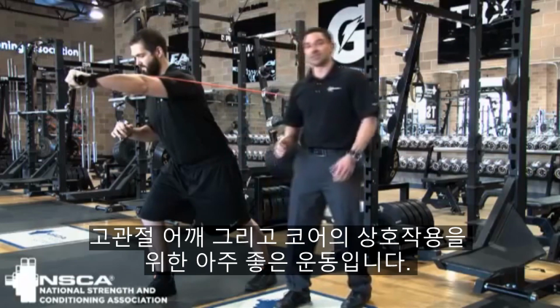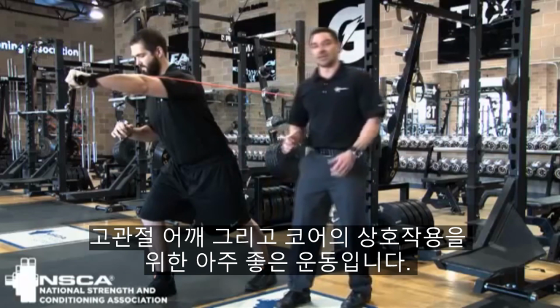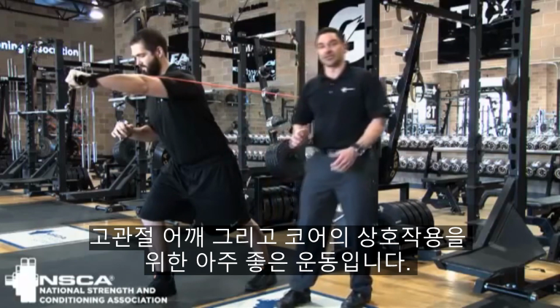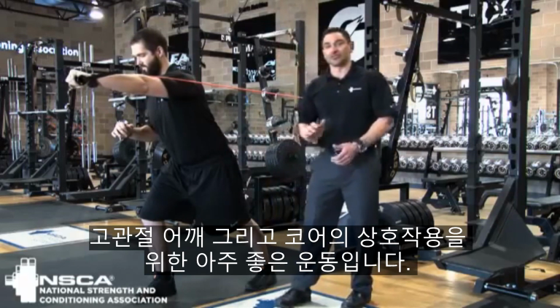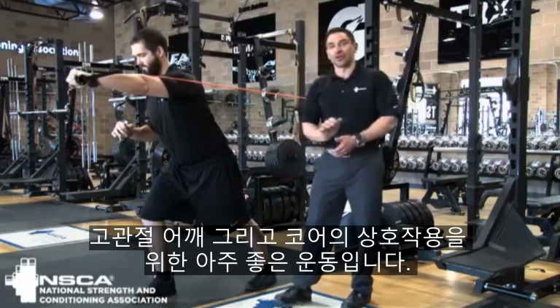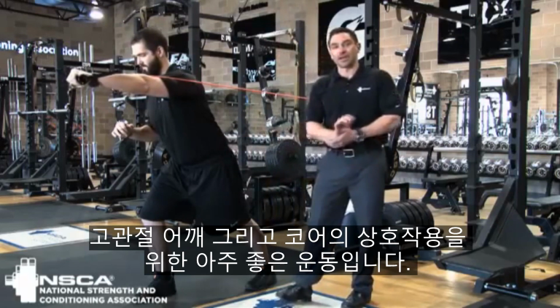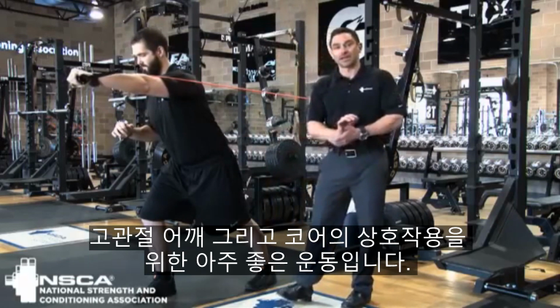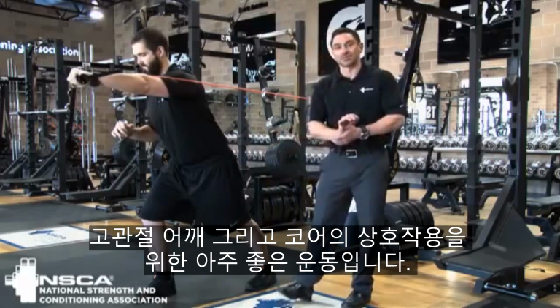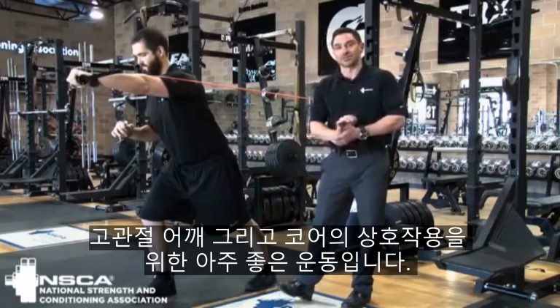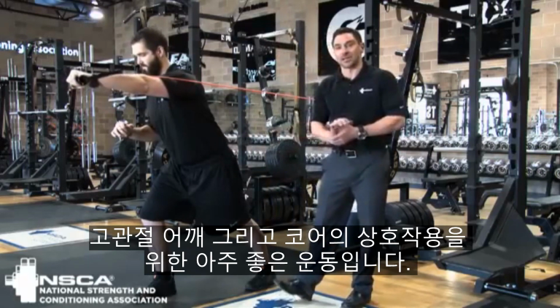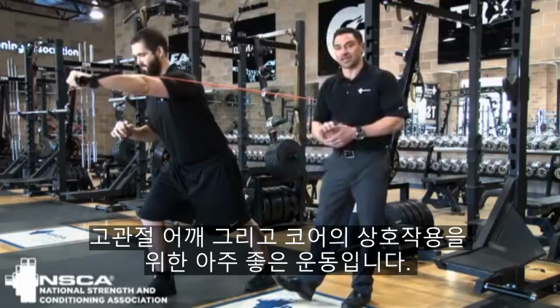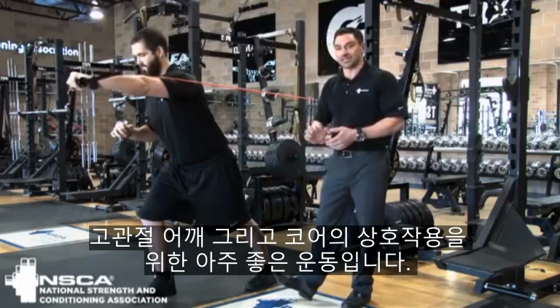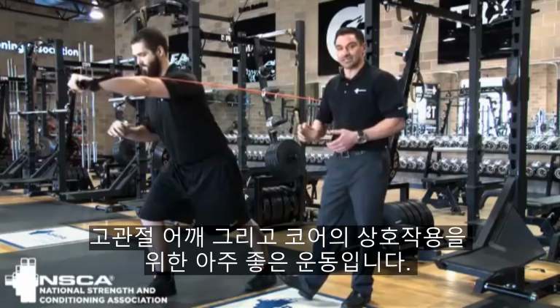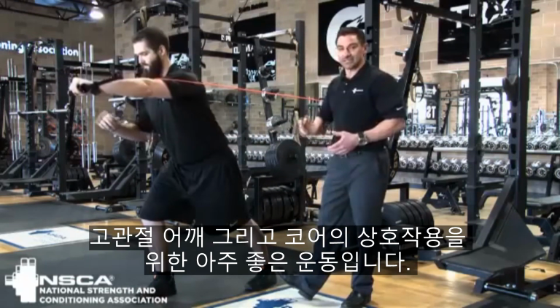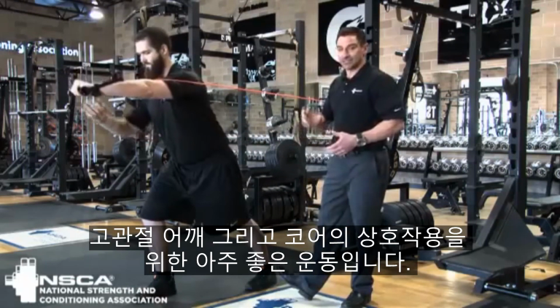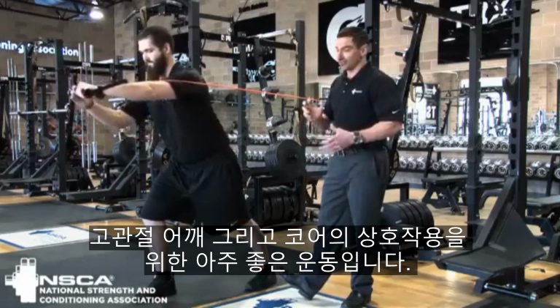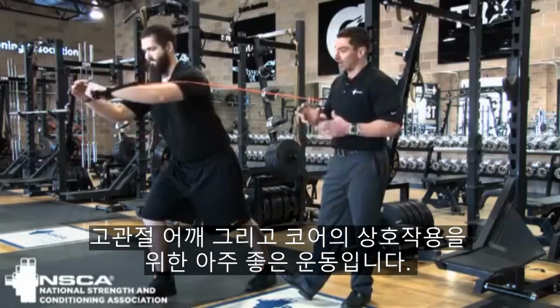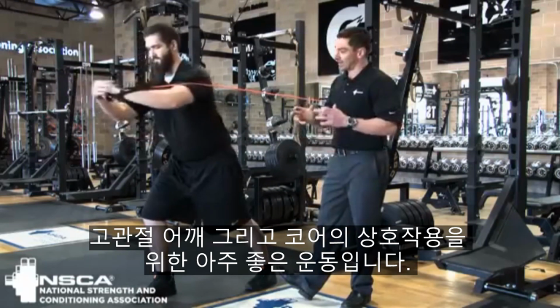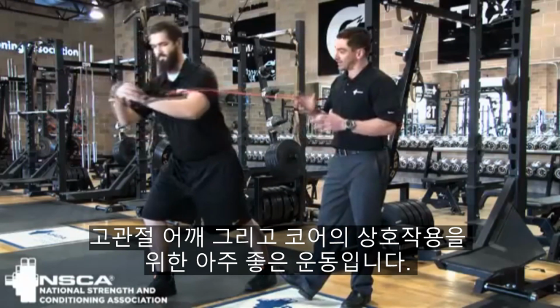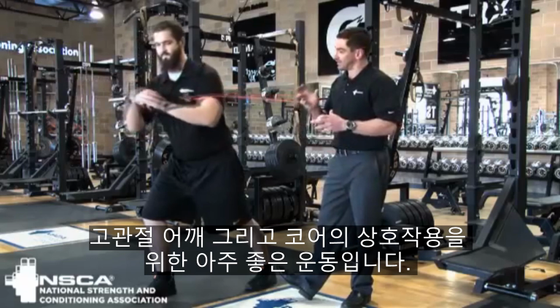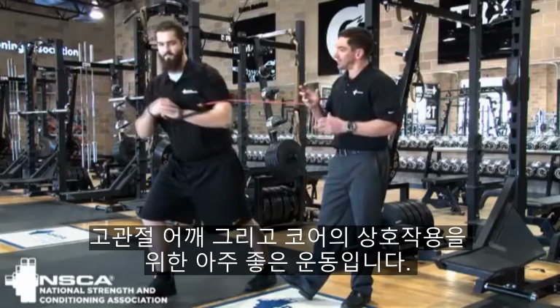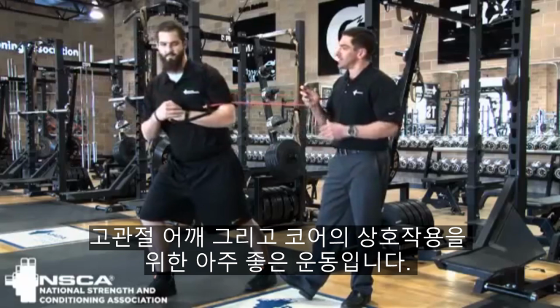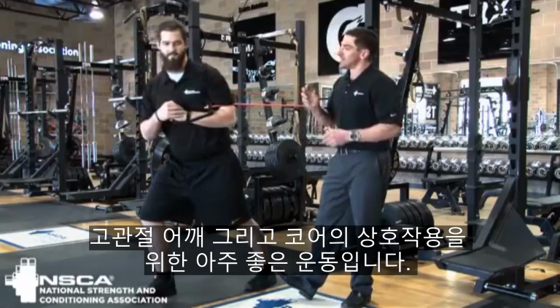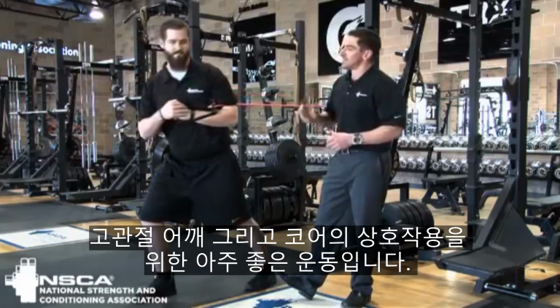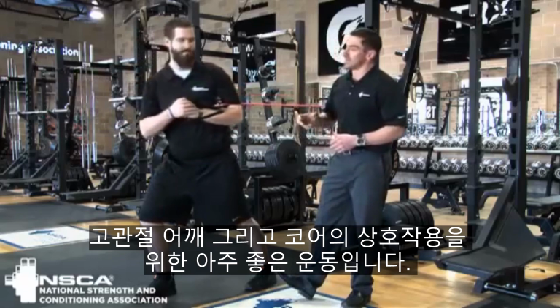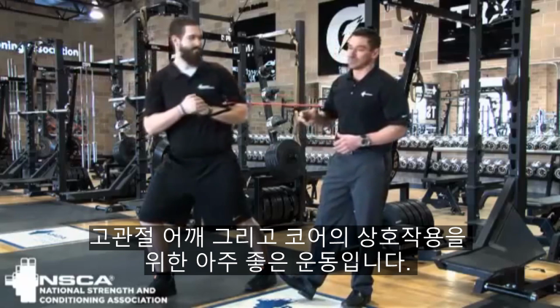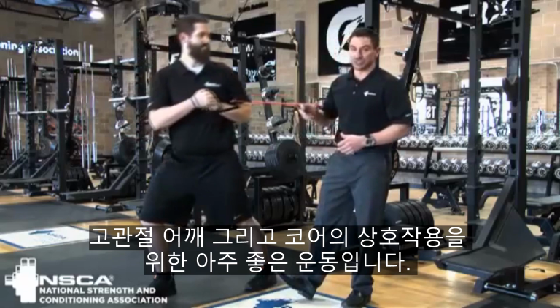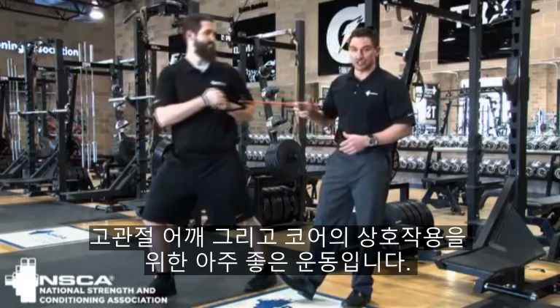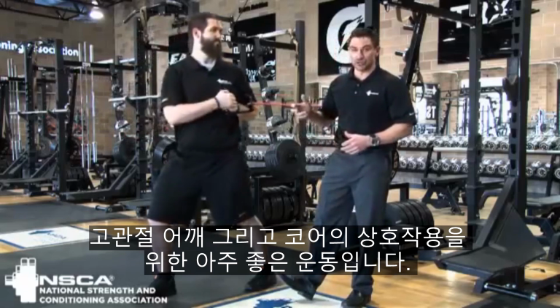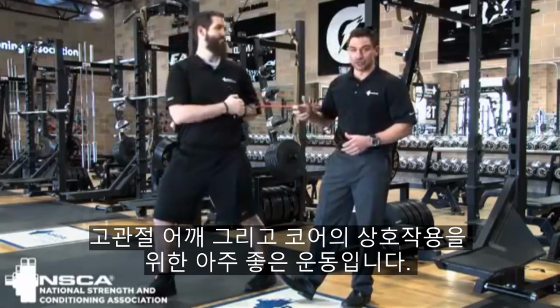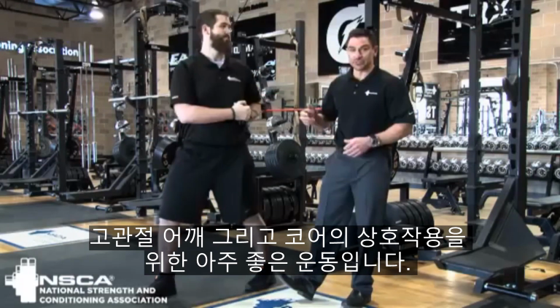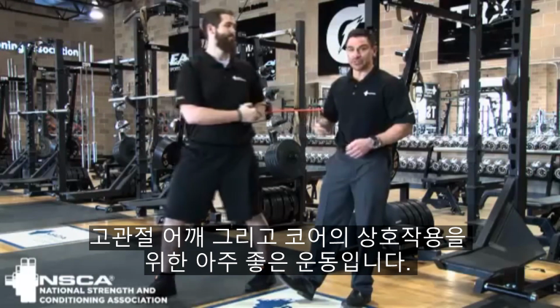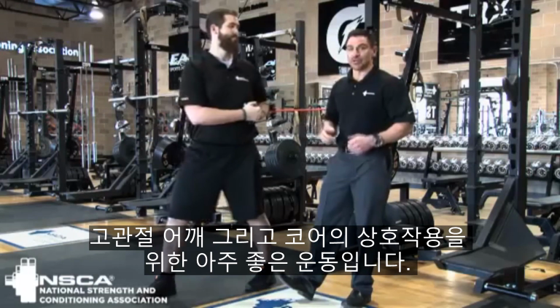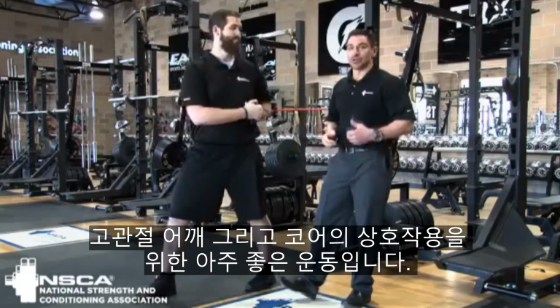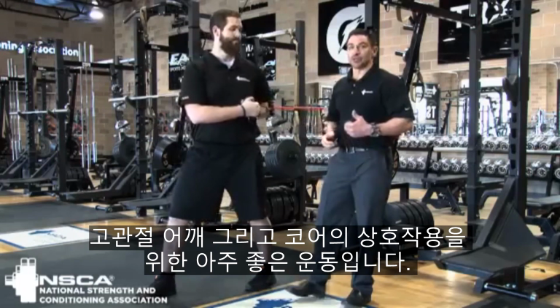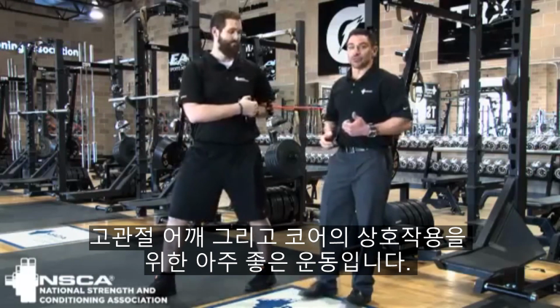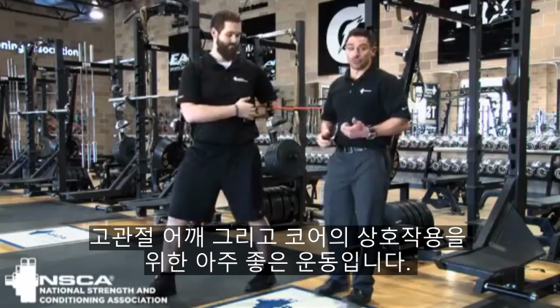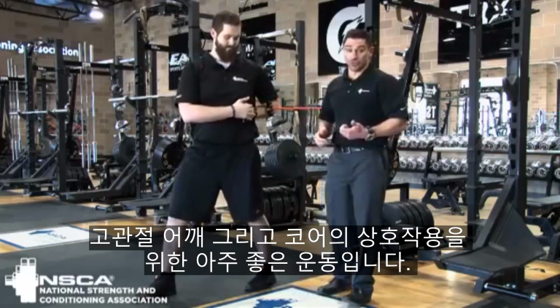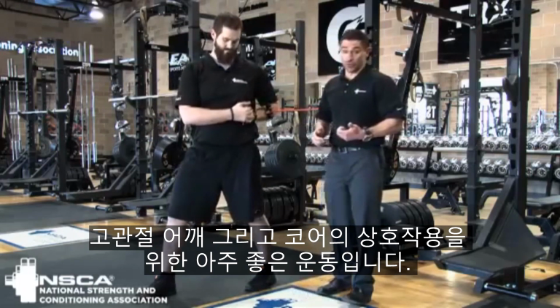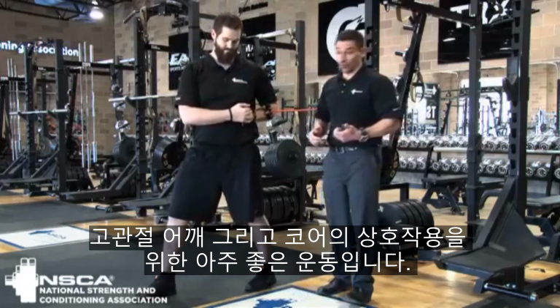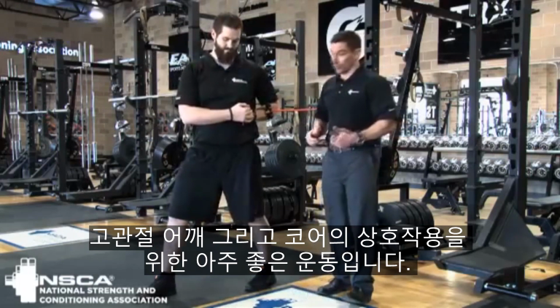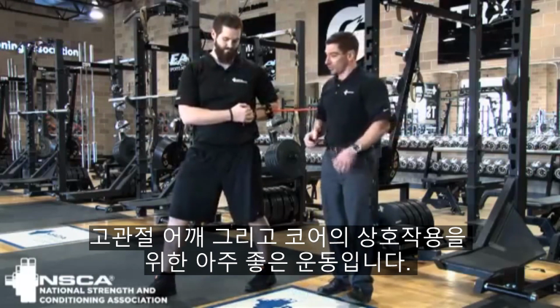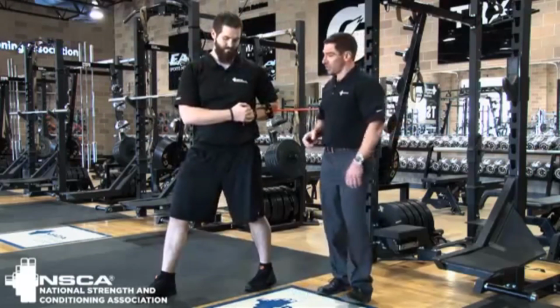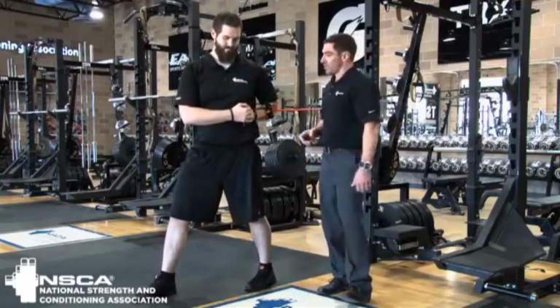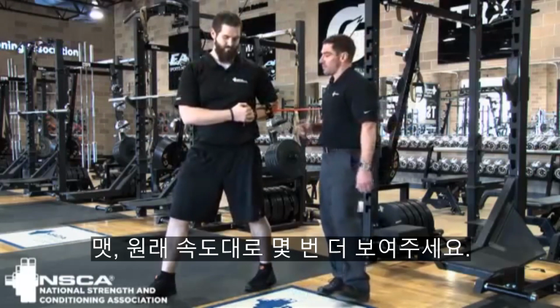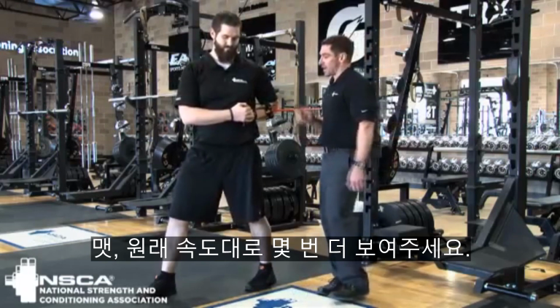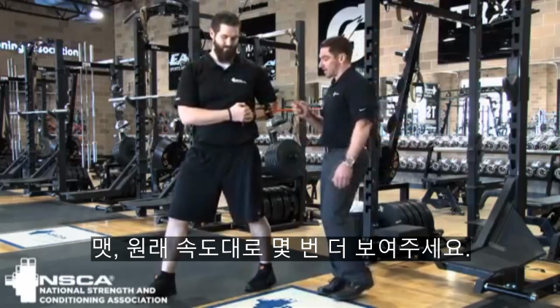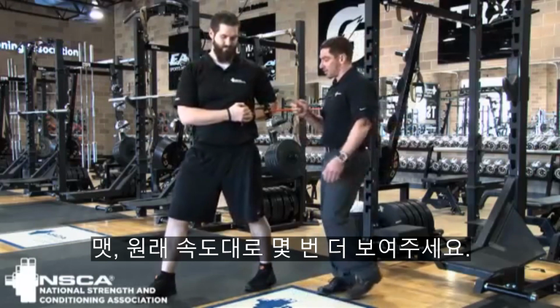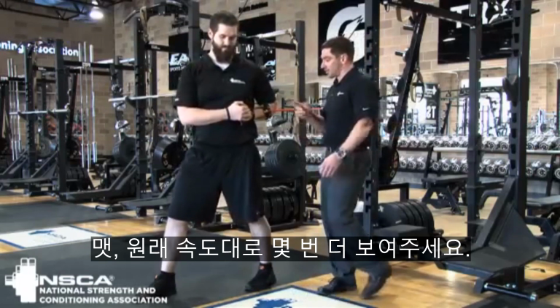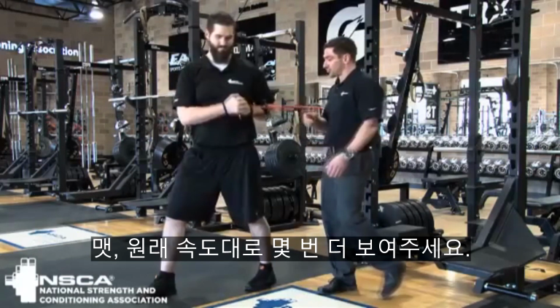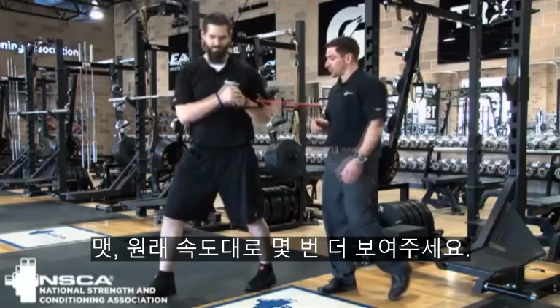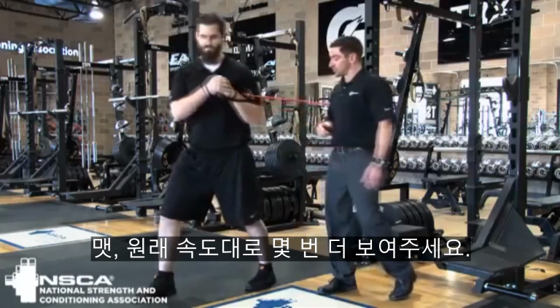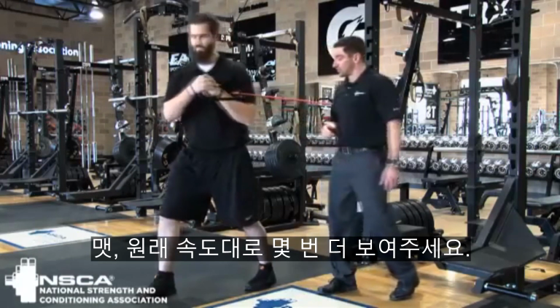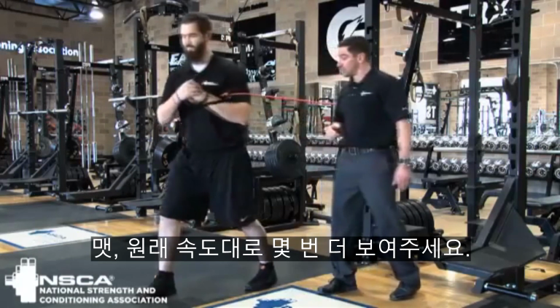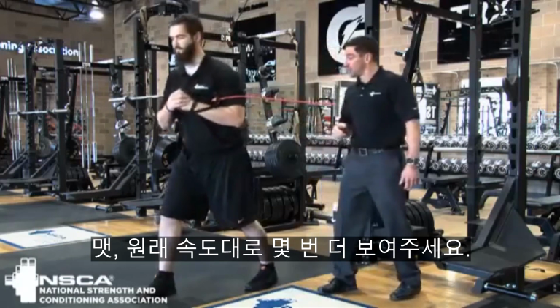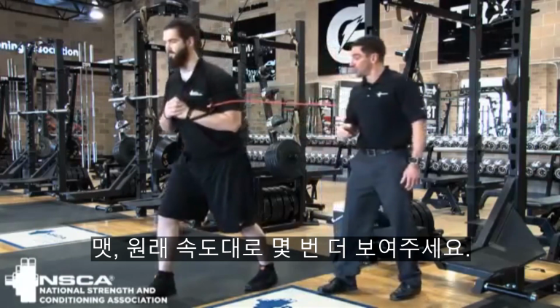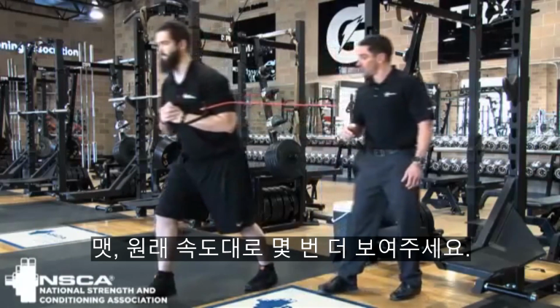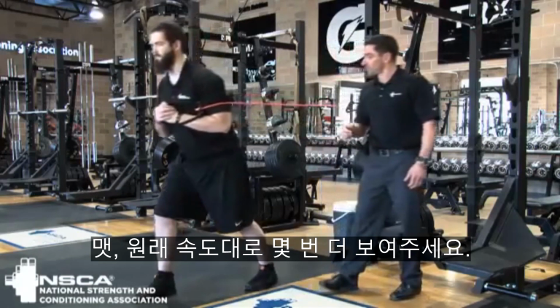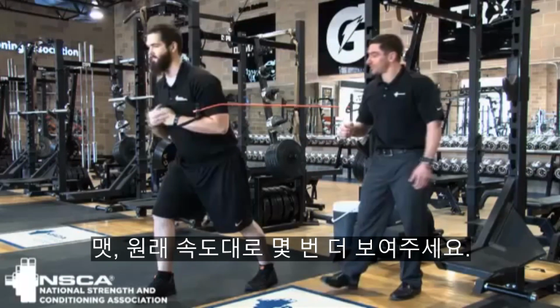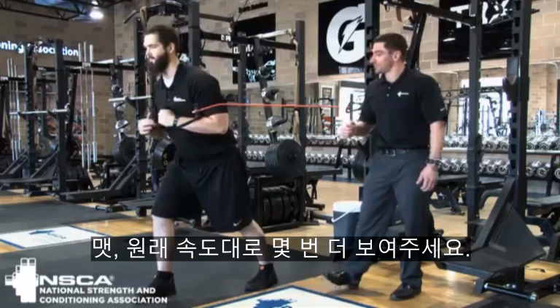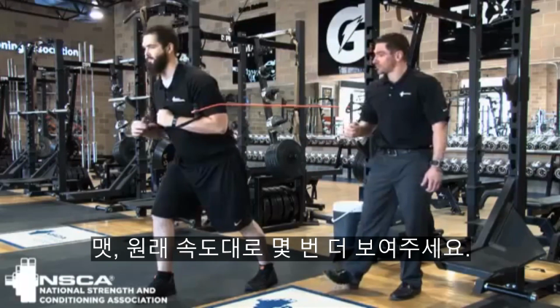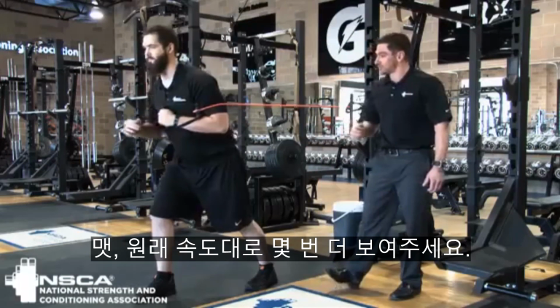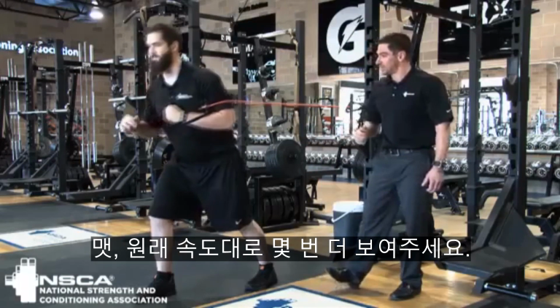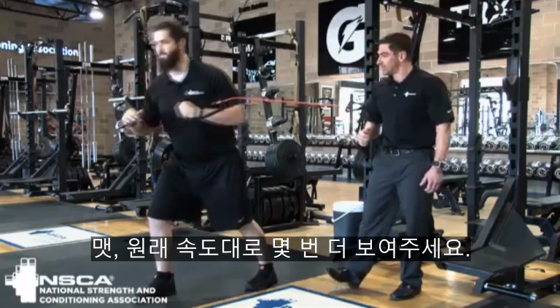So again, great exercise interacting the hips and shoulders through the core. Matt, go ahead and show us a few more at full speed.